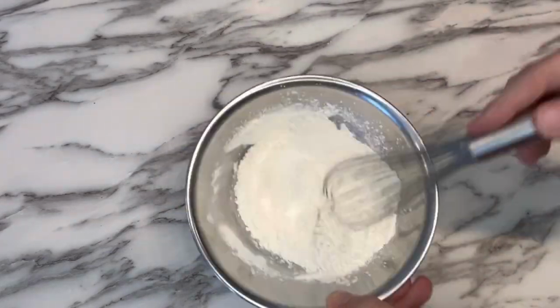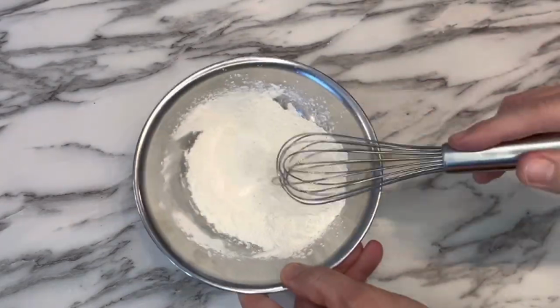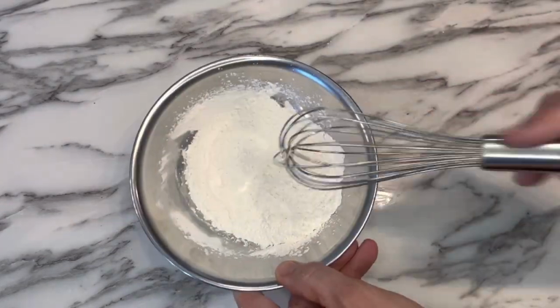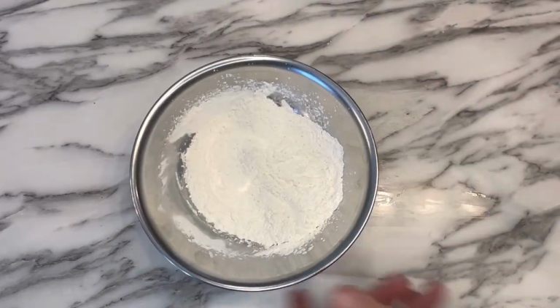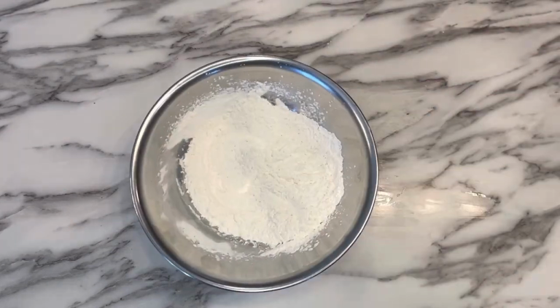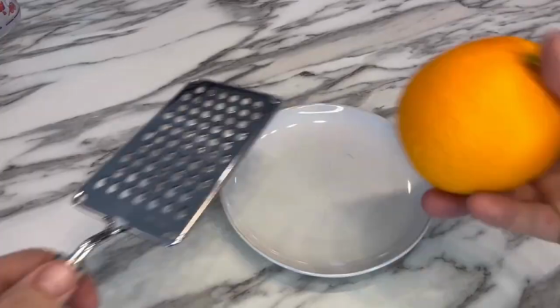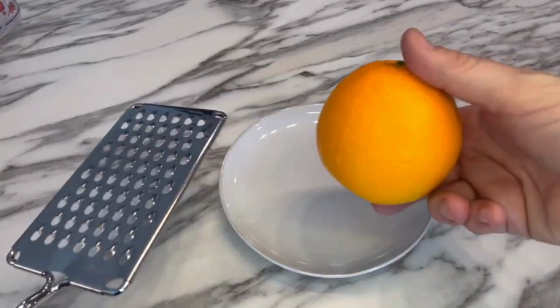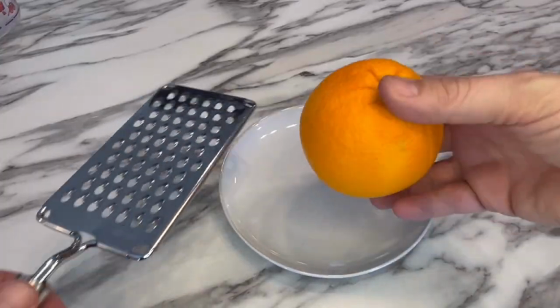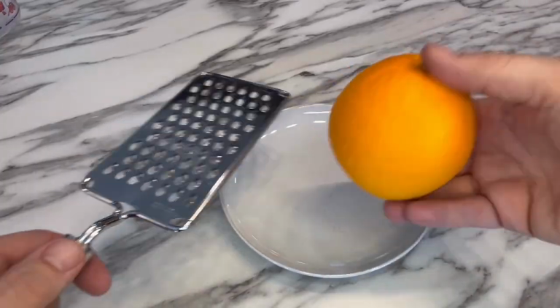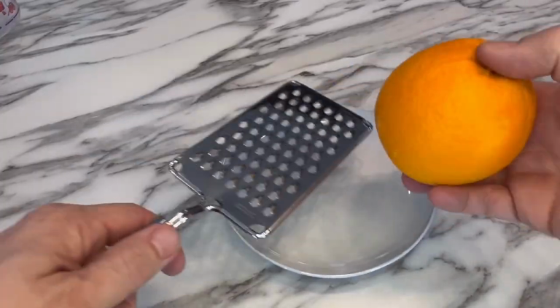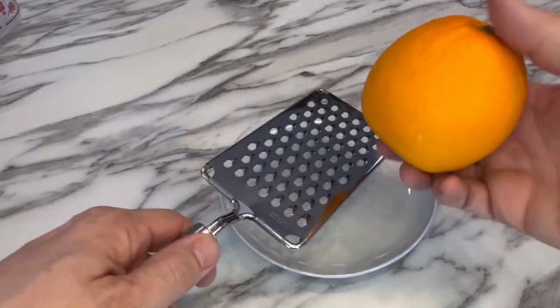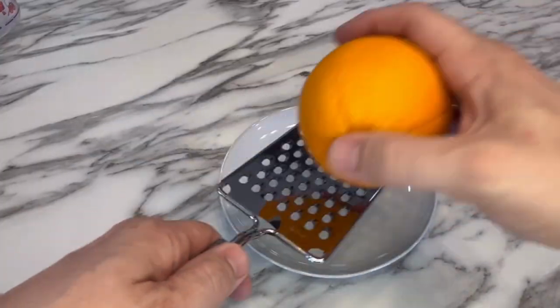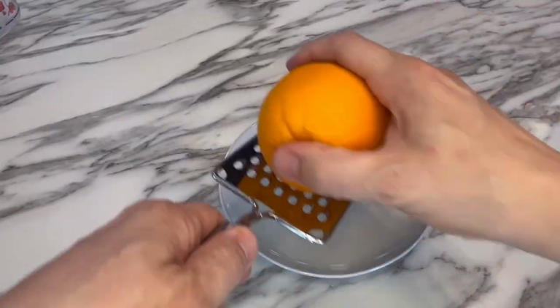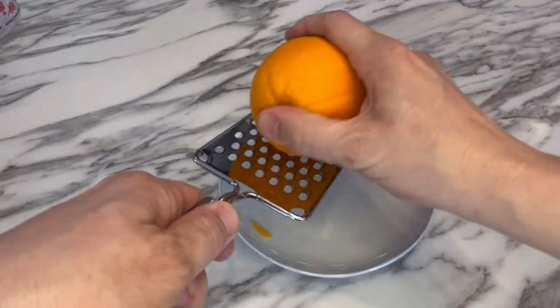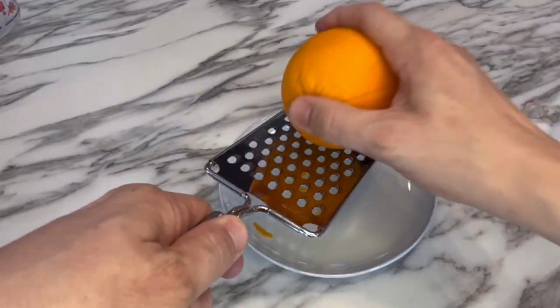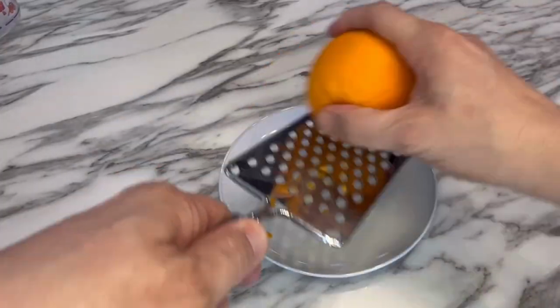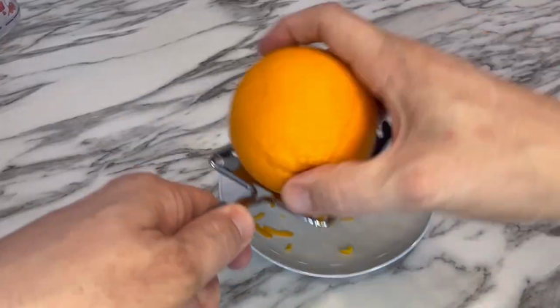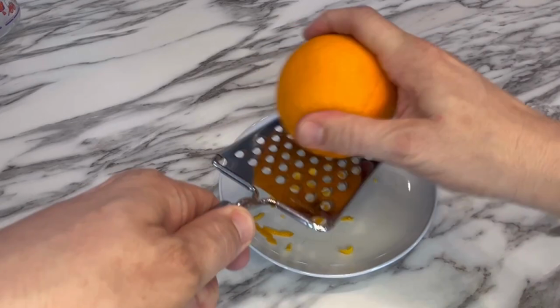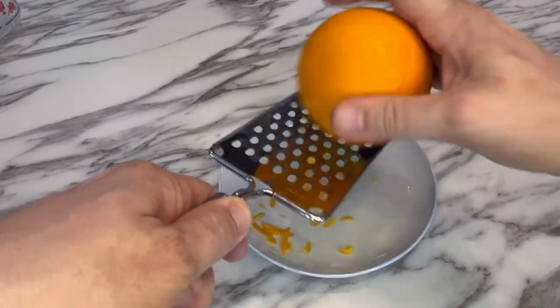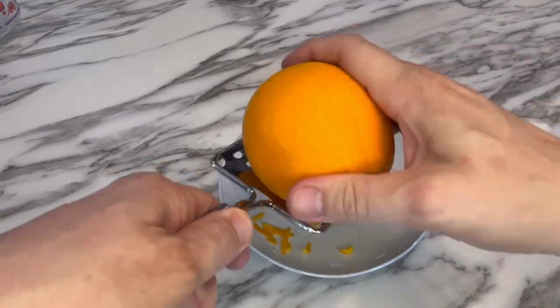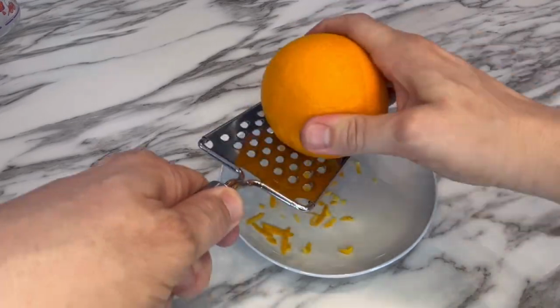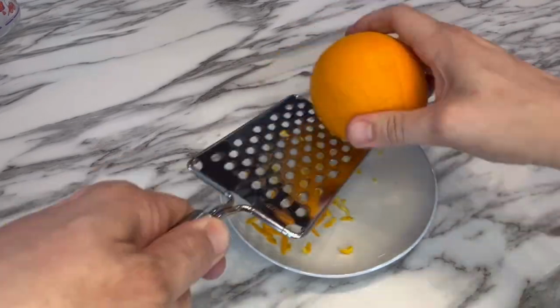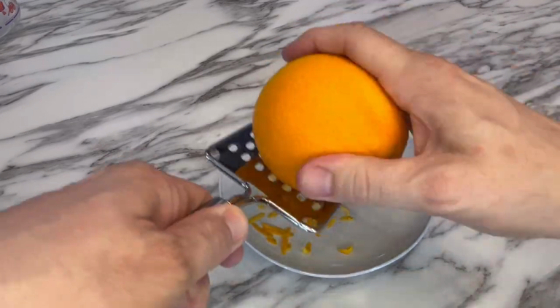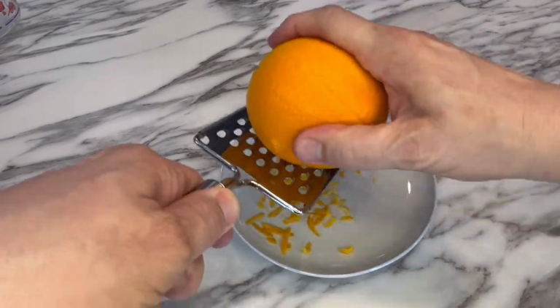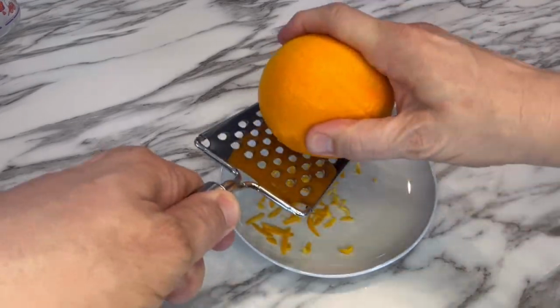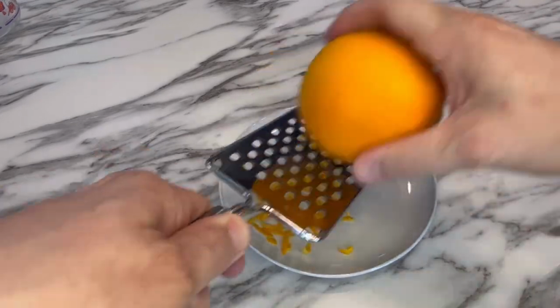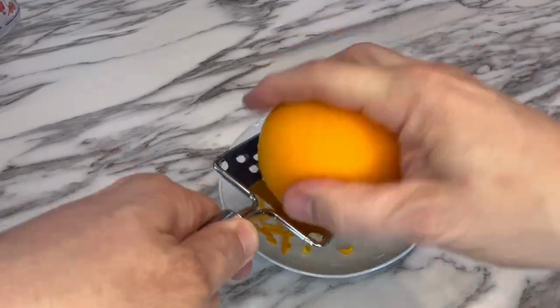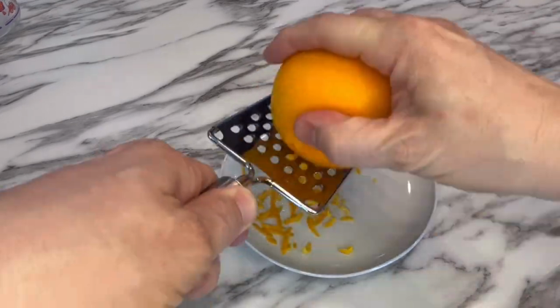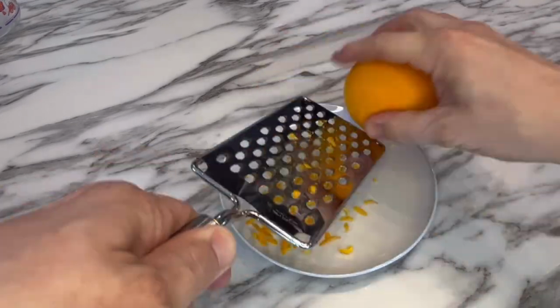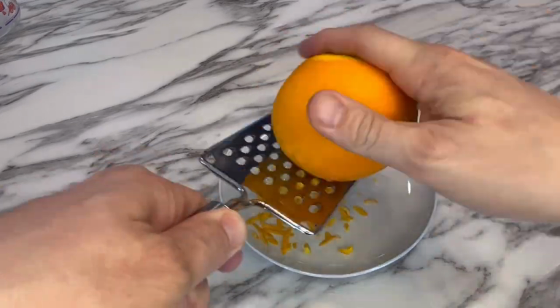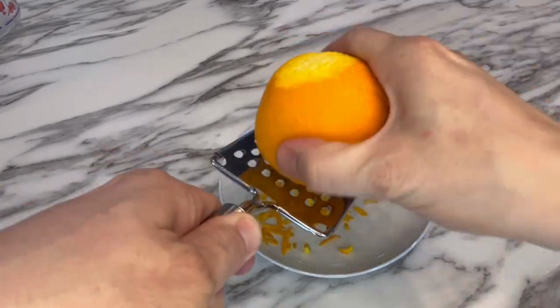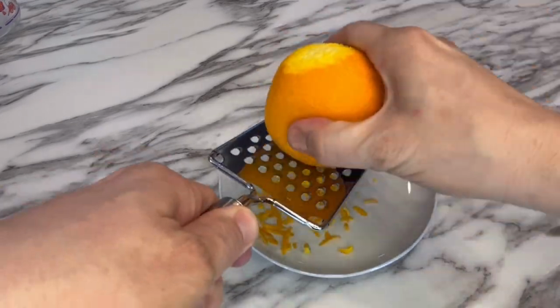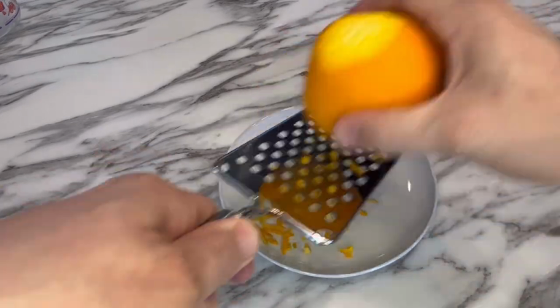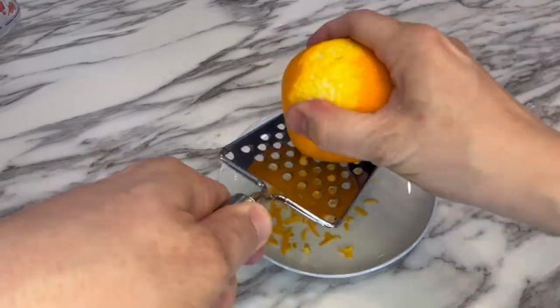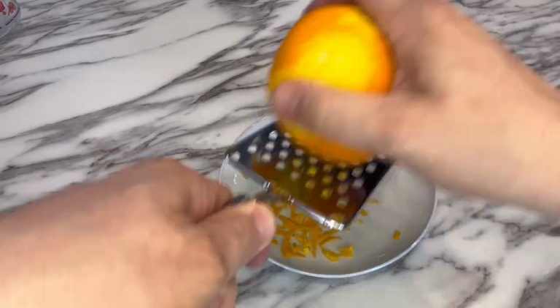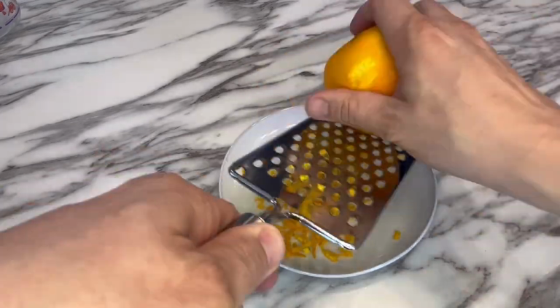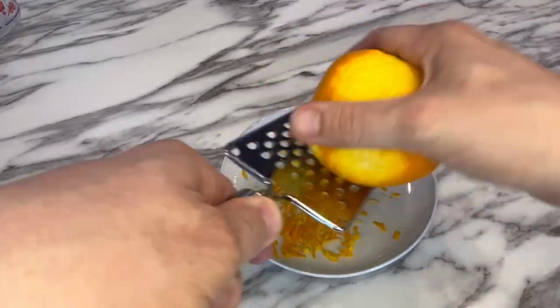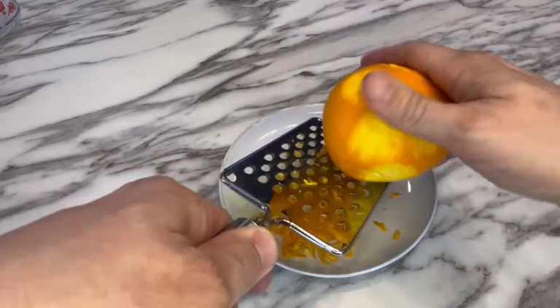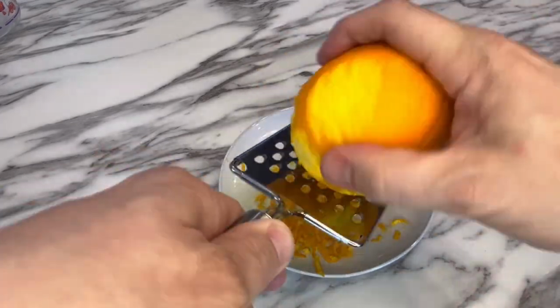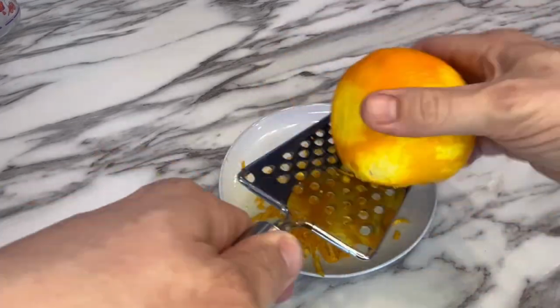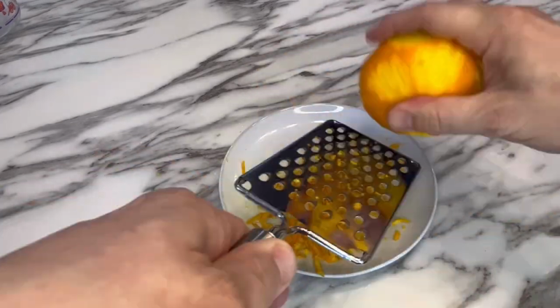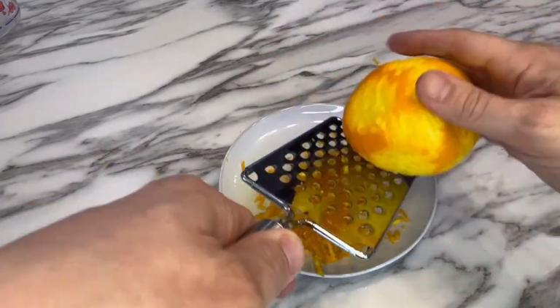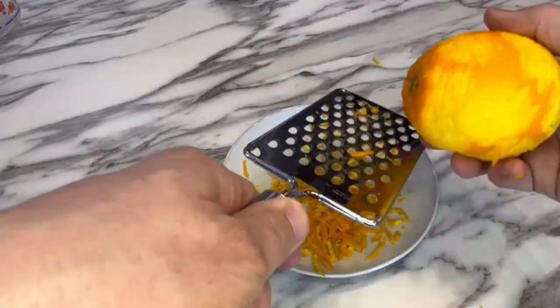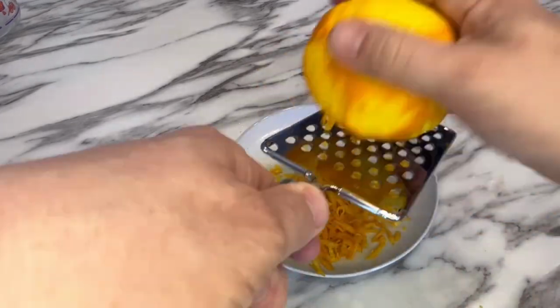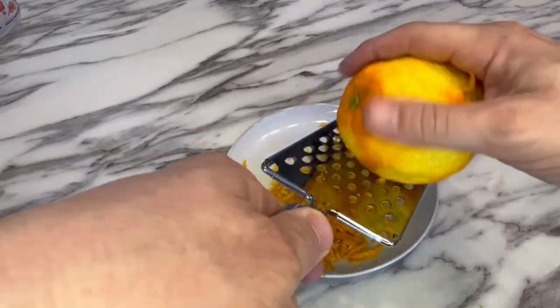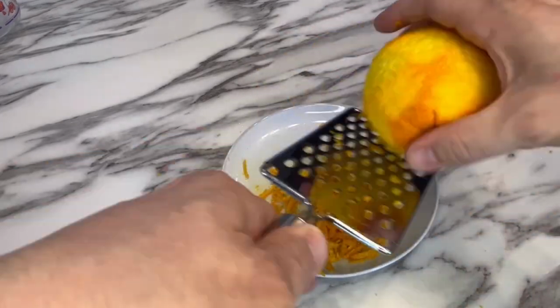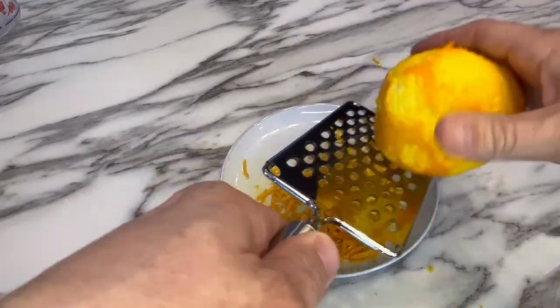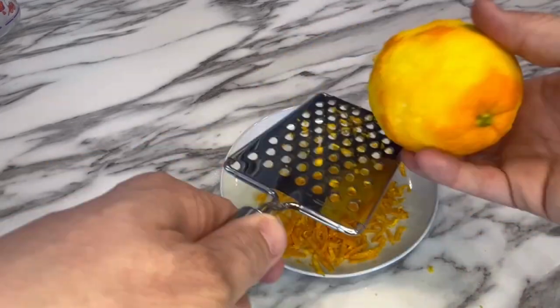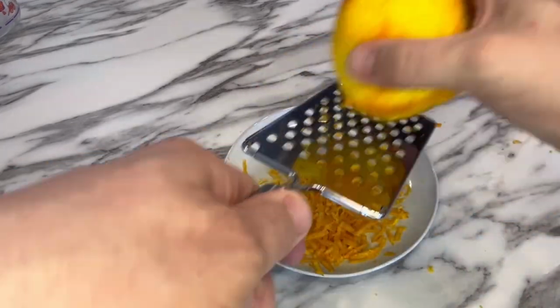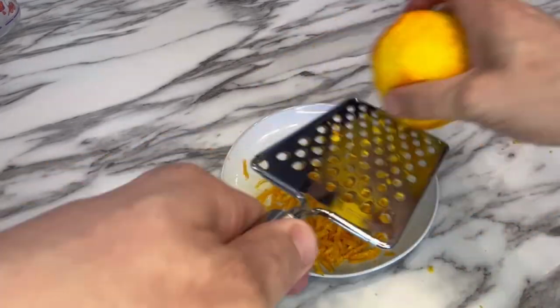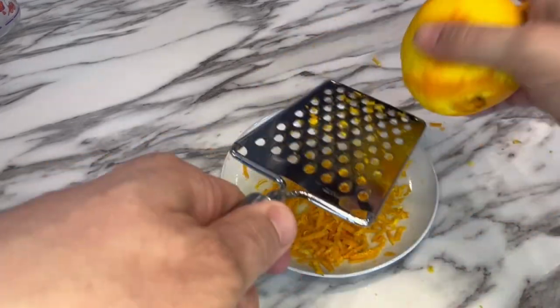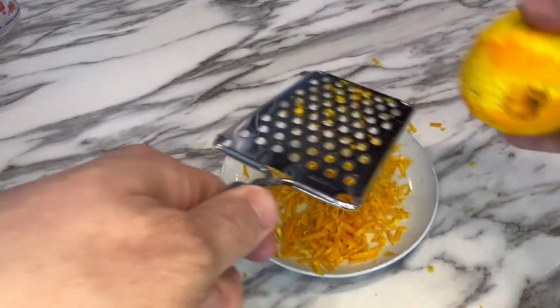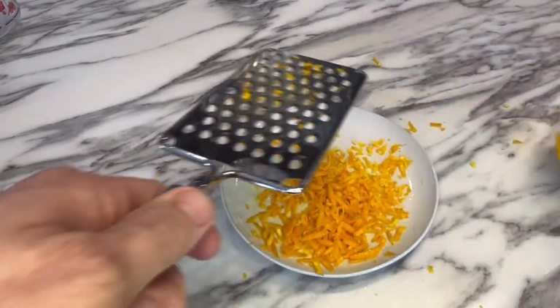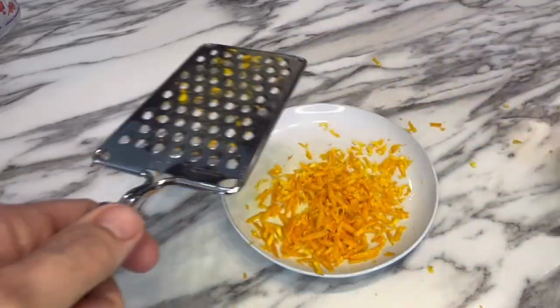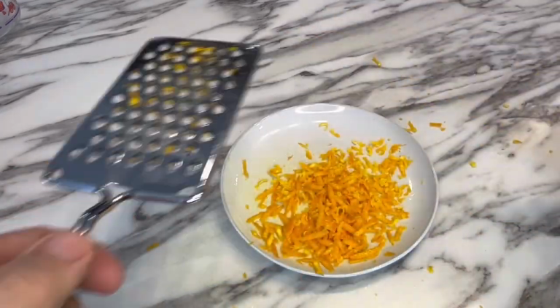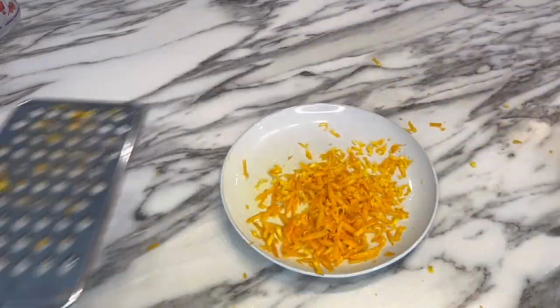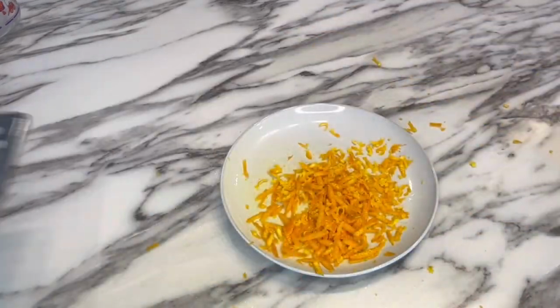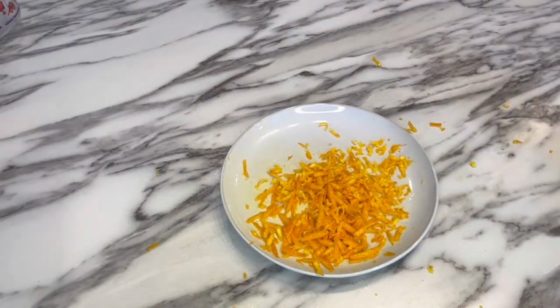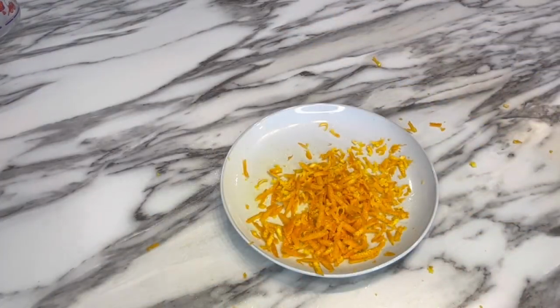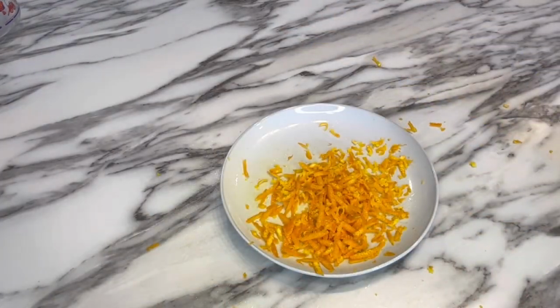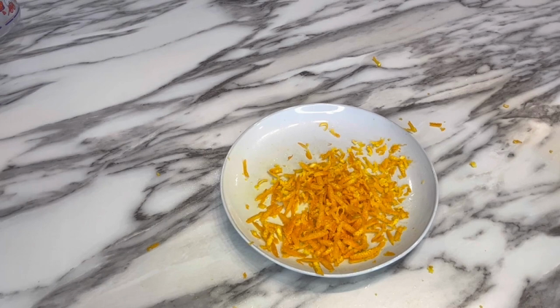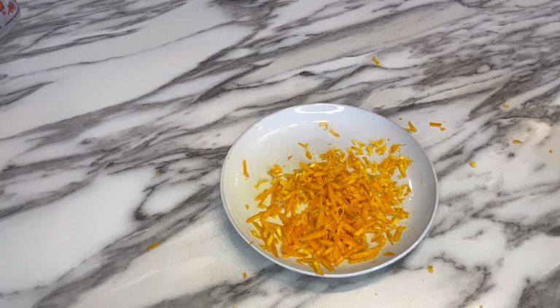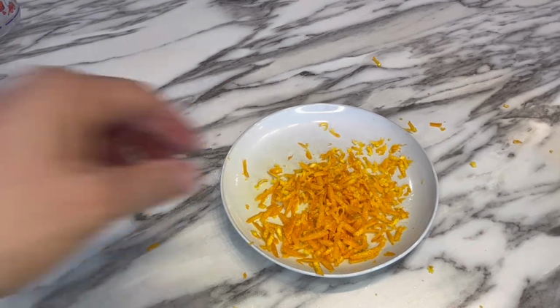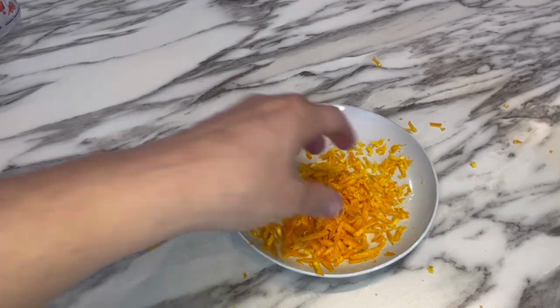Then grab one orange and, using a cheese grater, take off all the rind from that orange. You want just a handful of peels that looks like this.